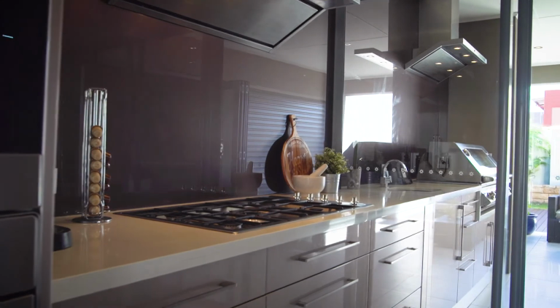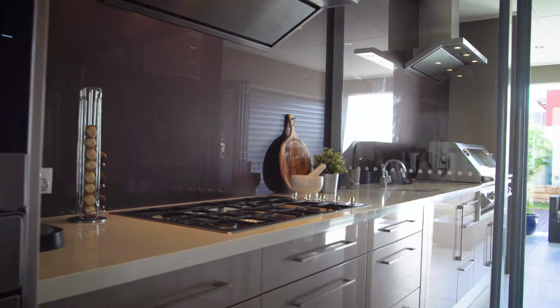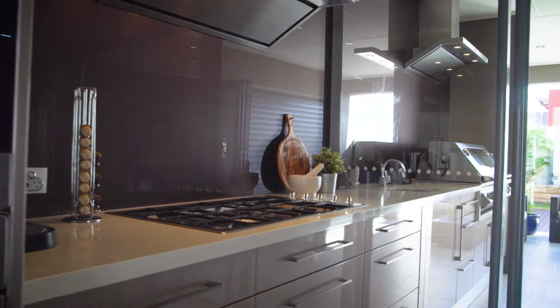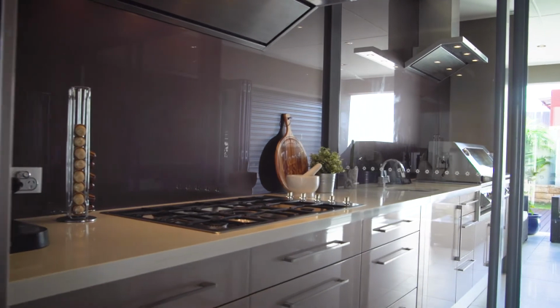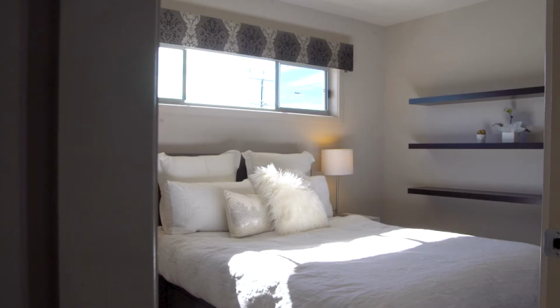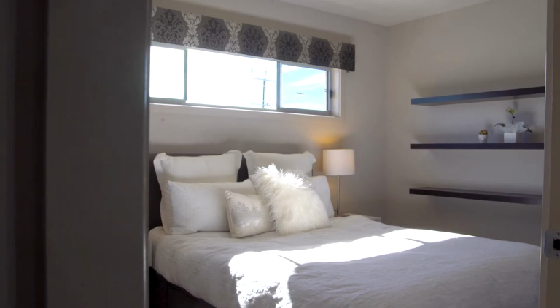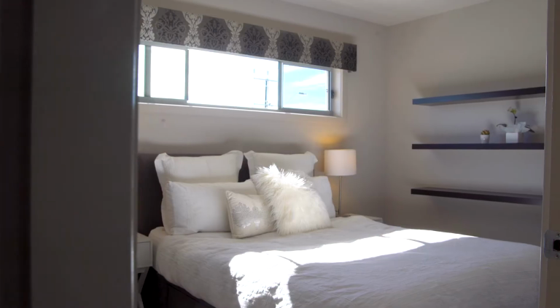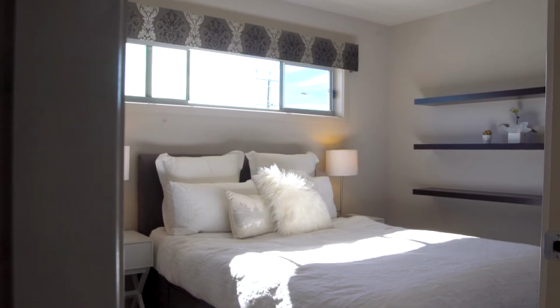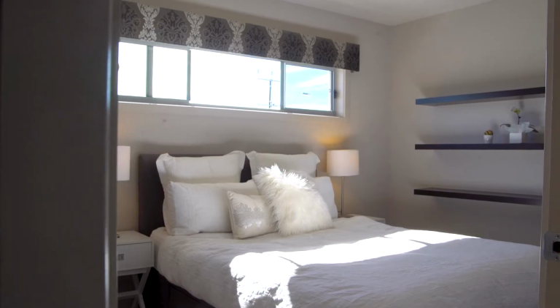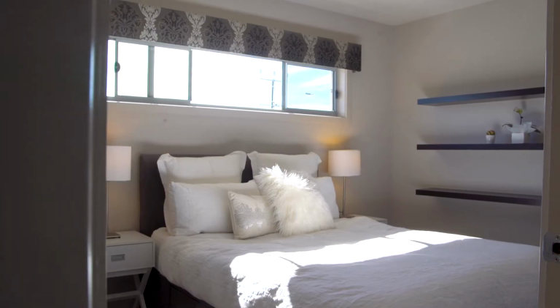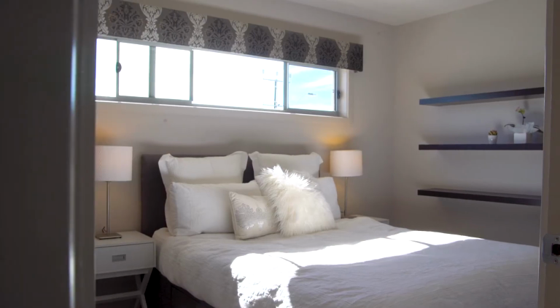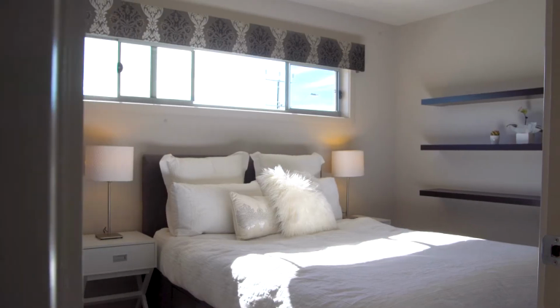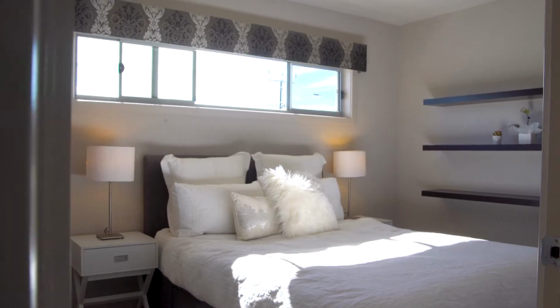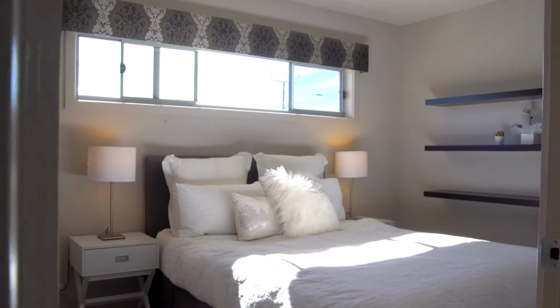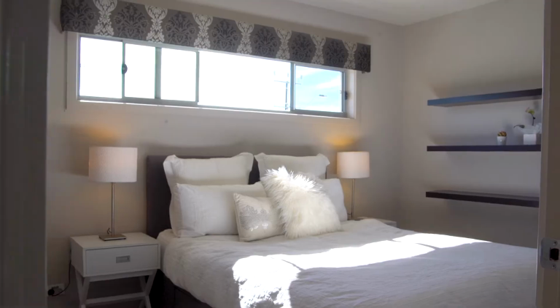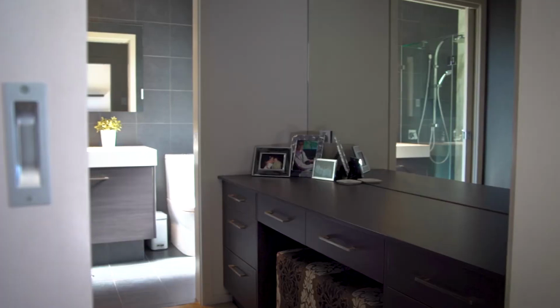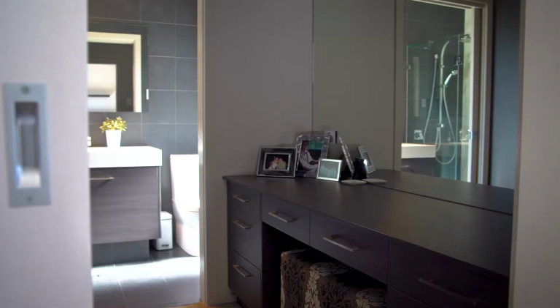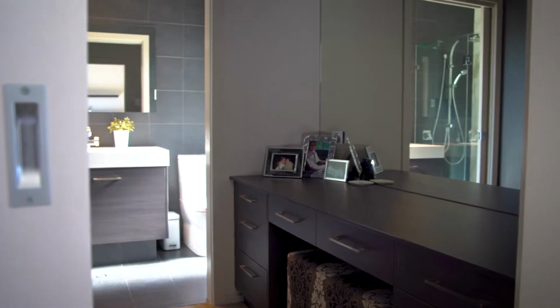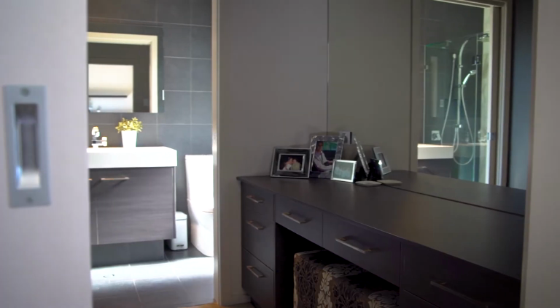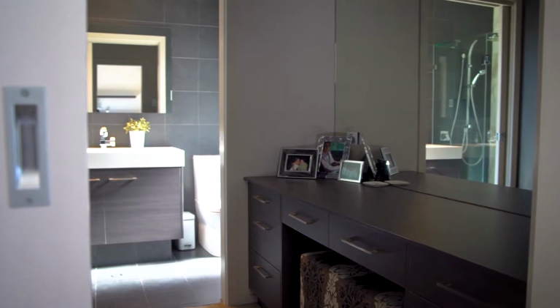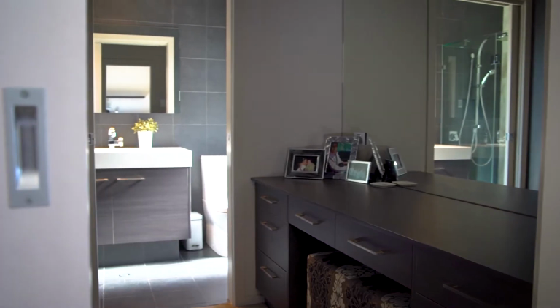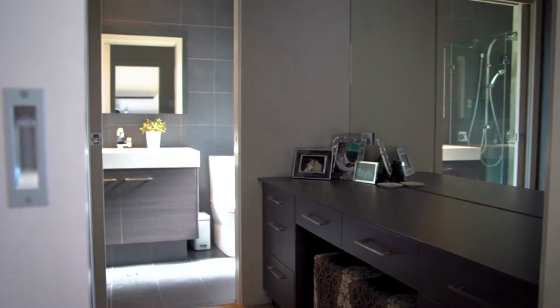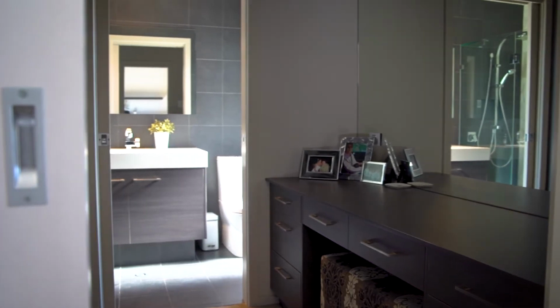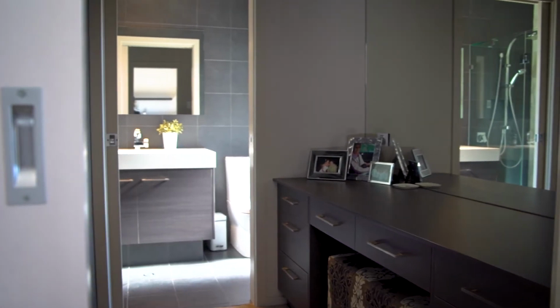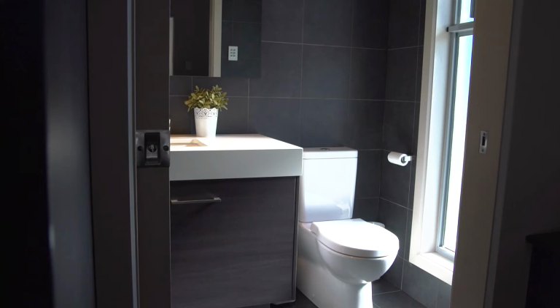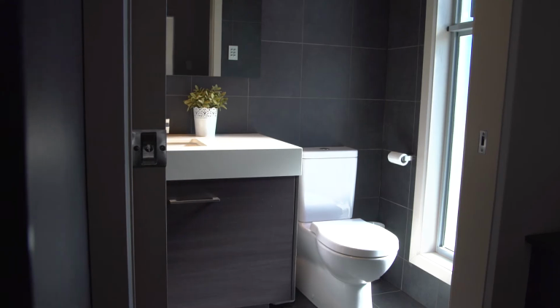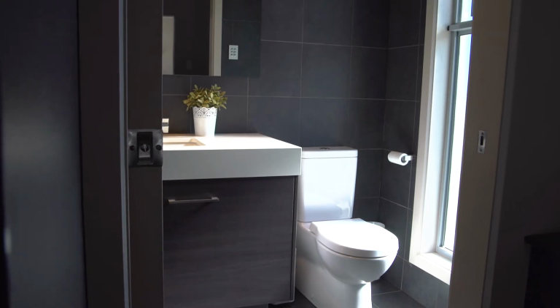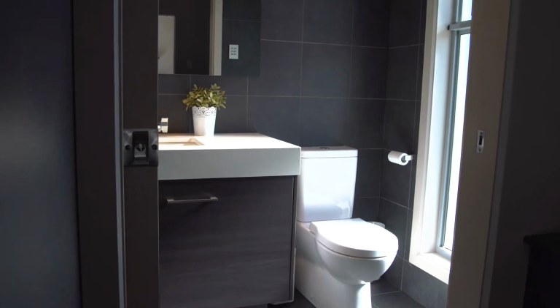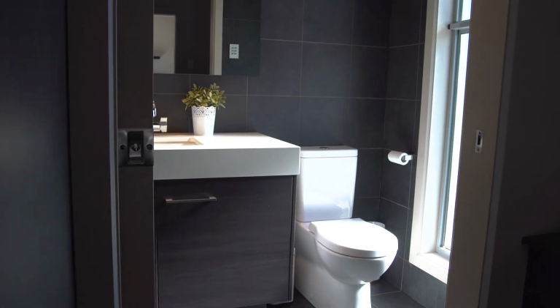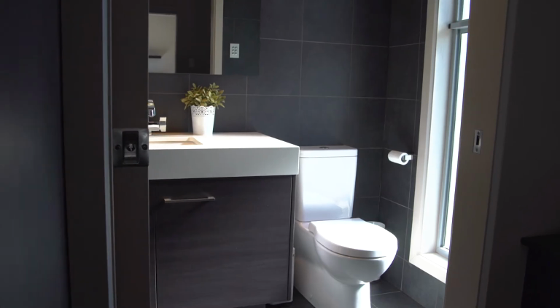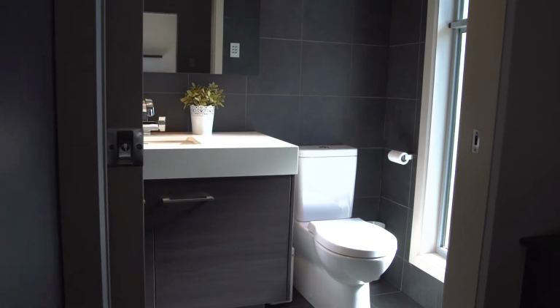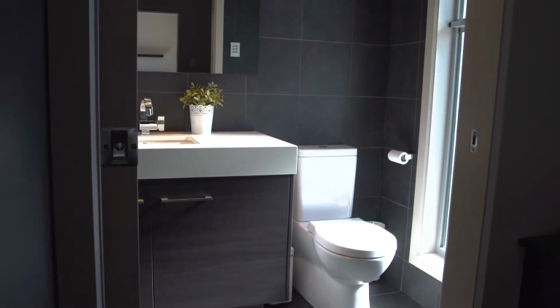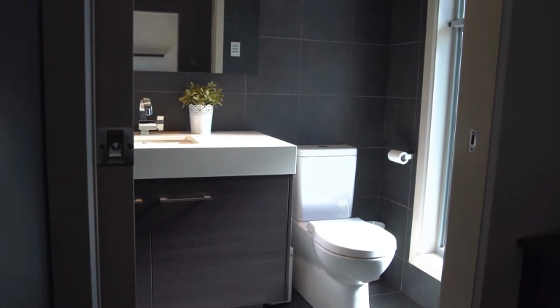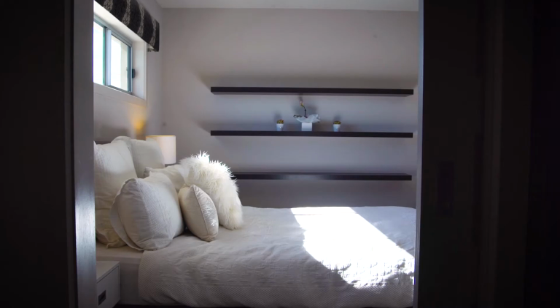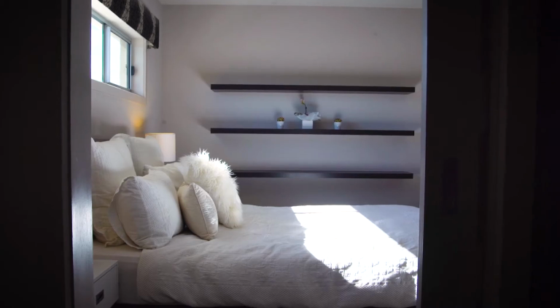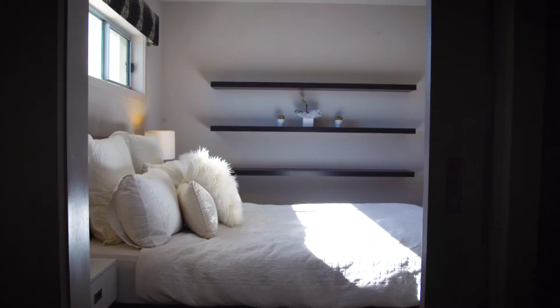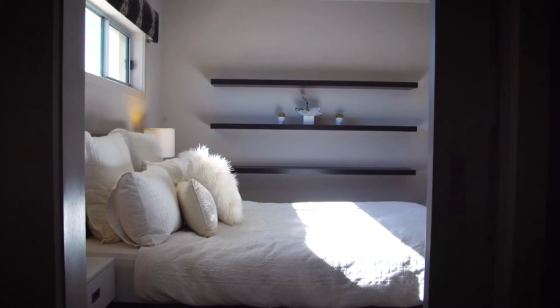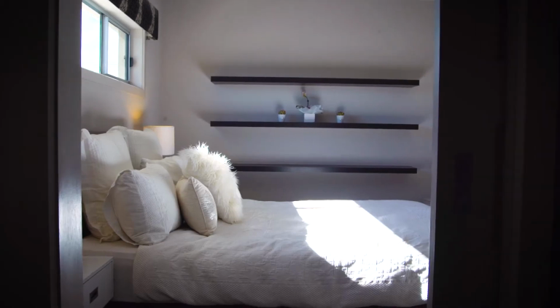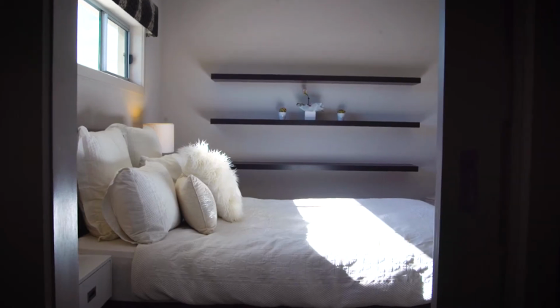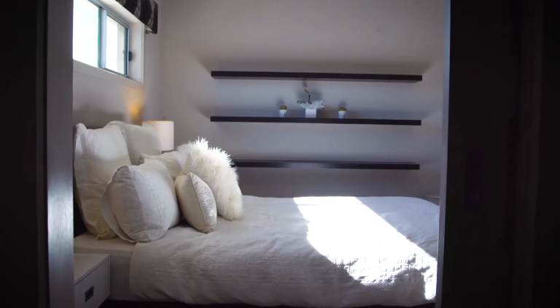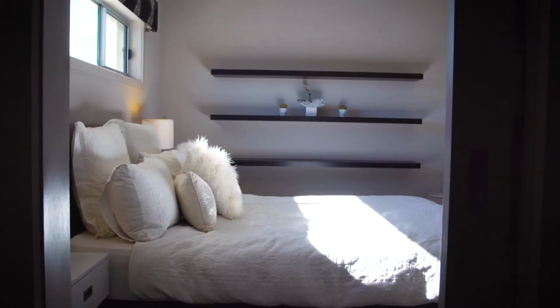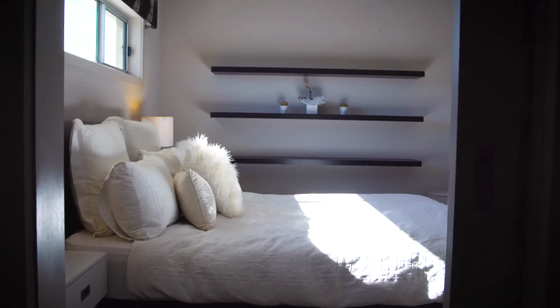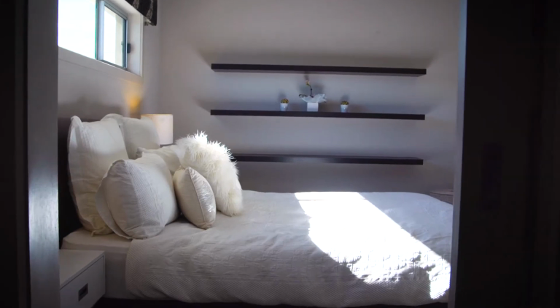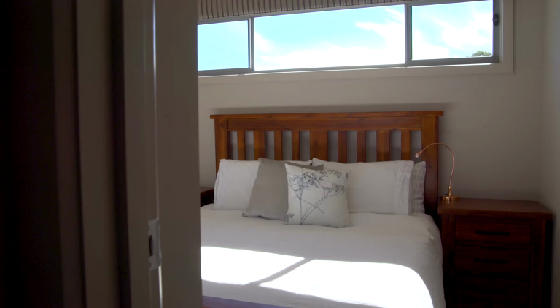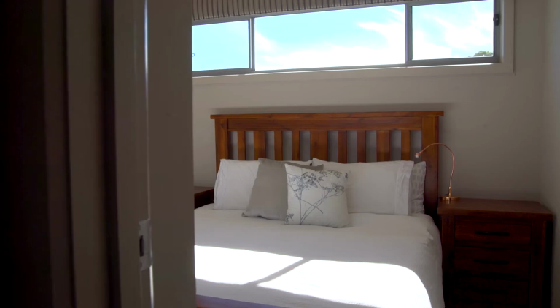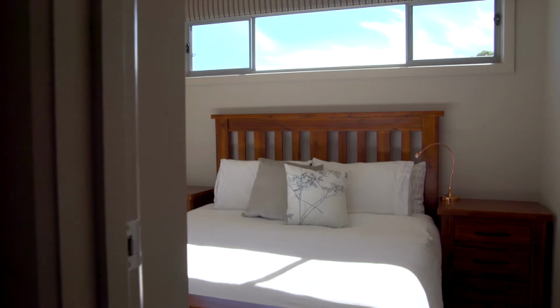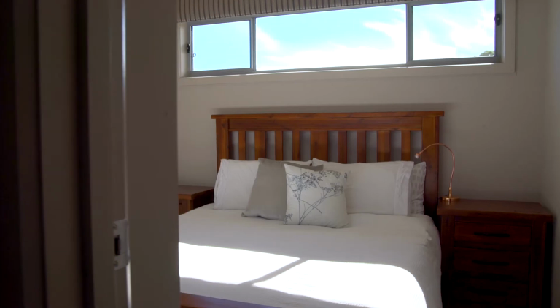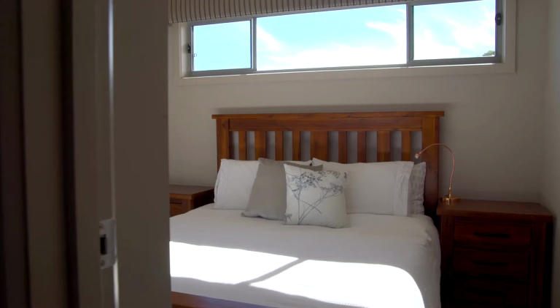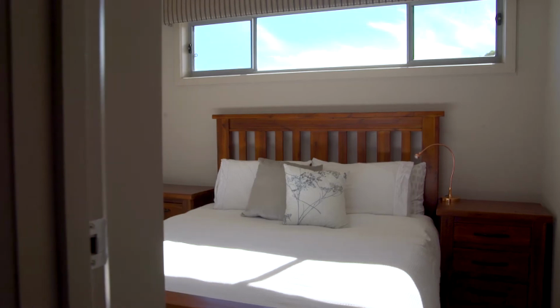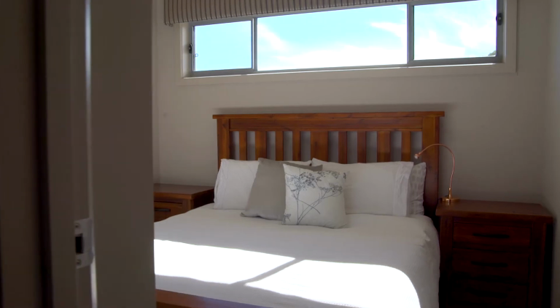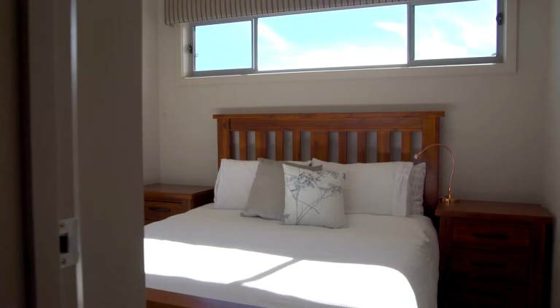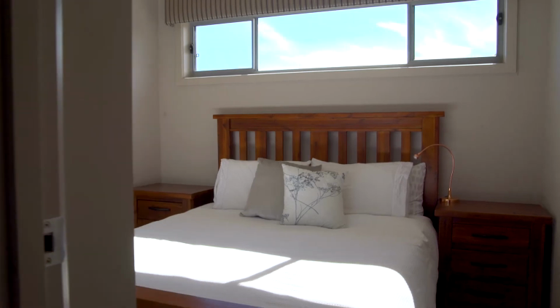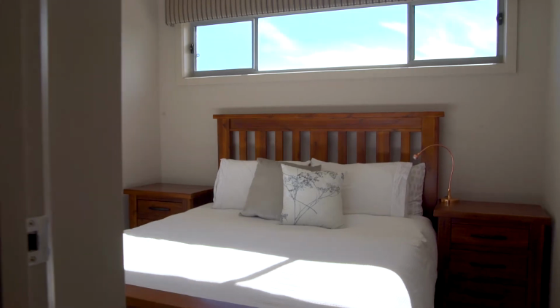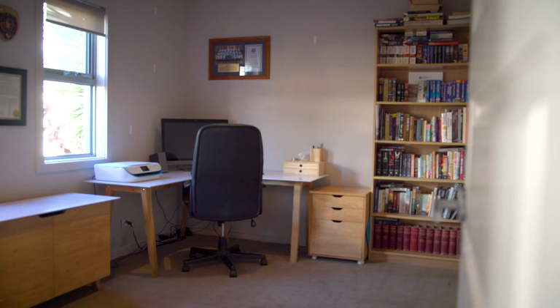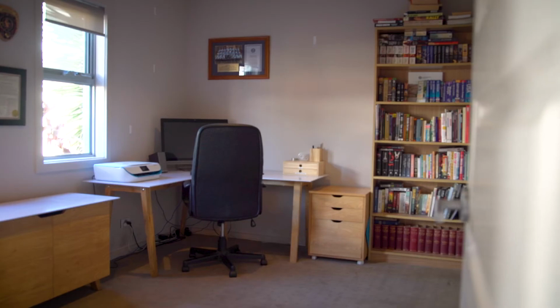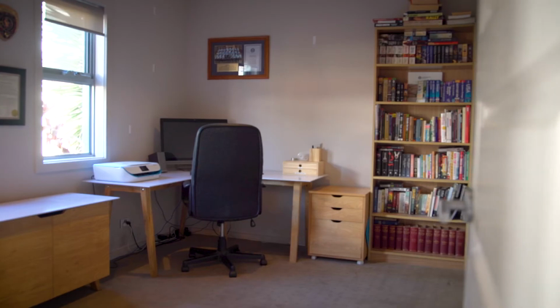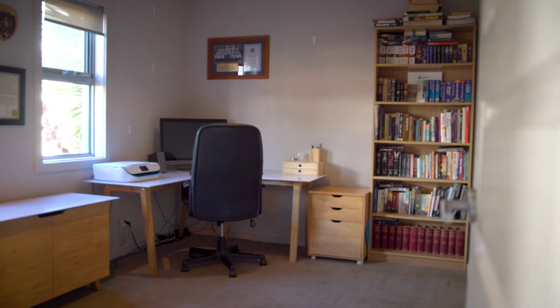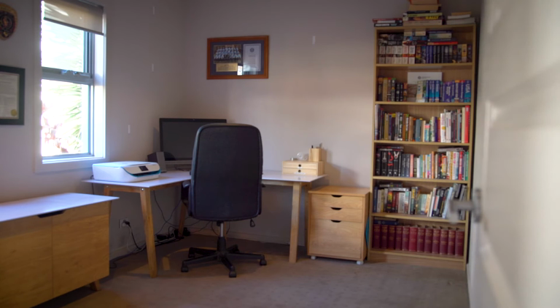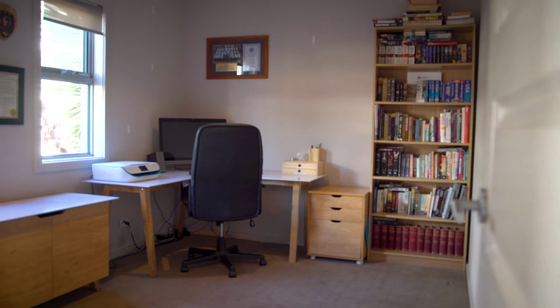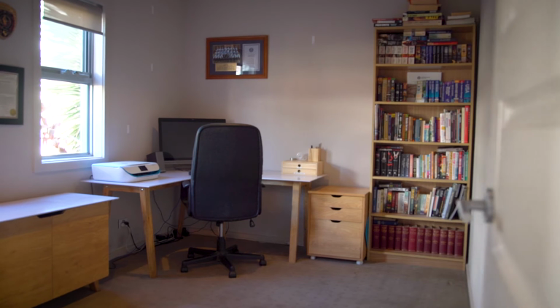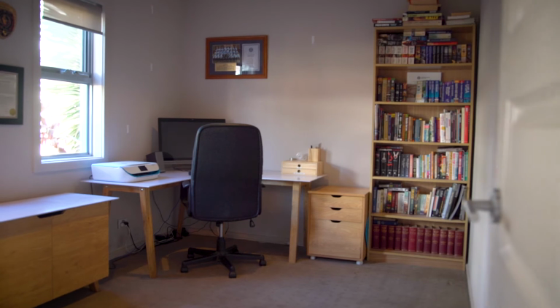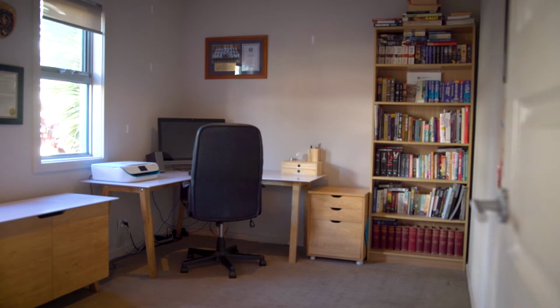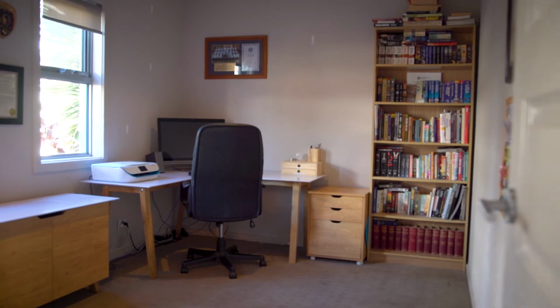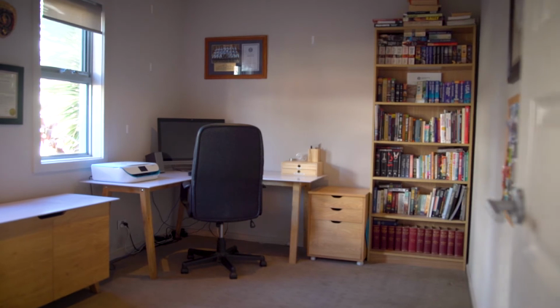The master bedroom has a huge walk-through robe and ensuite. Bedrooms two and three are both doubles as well. Downstairs you also have the home office or gym.